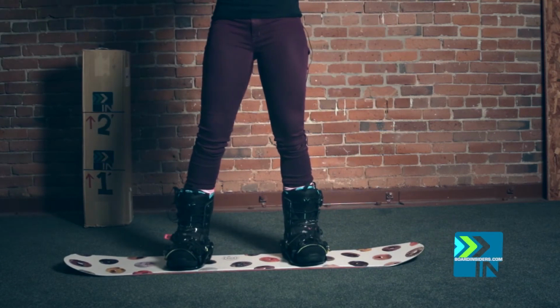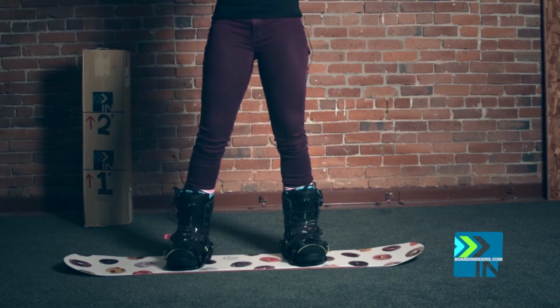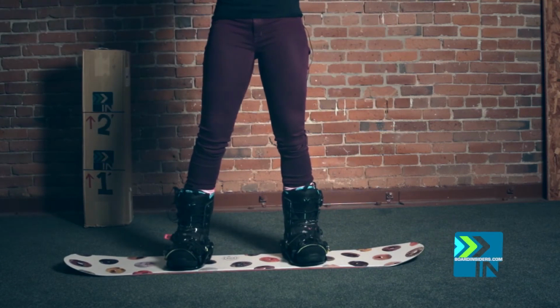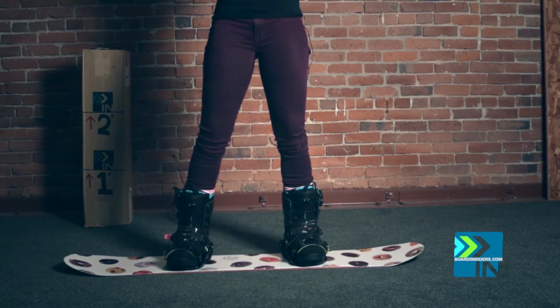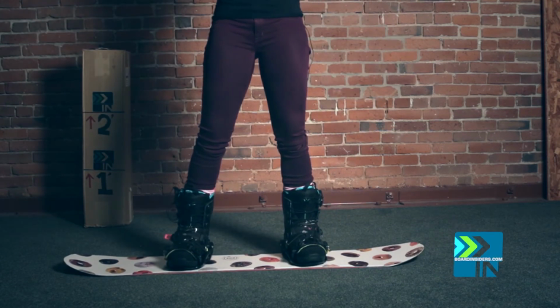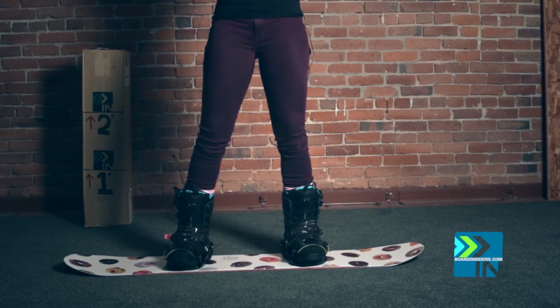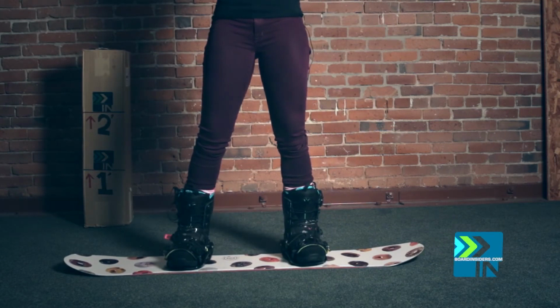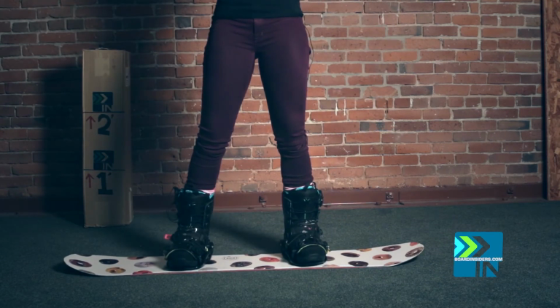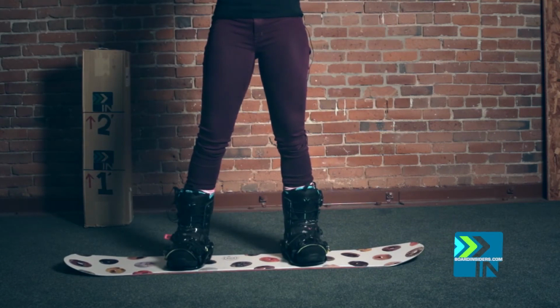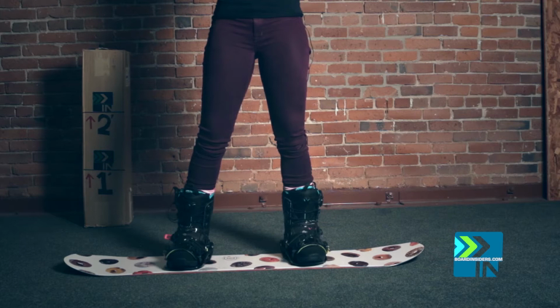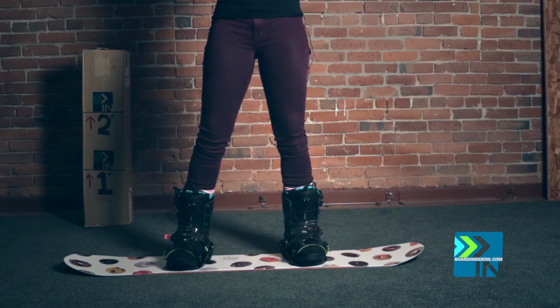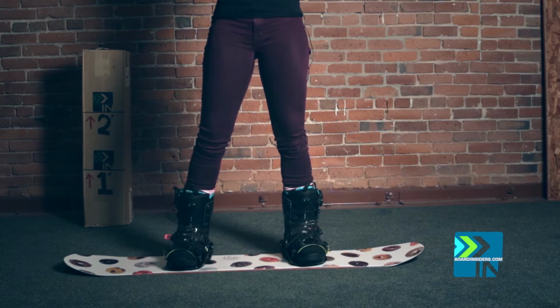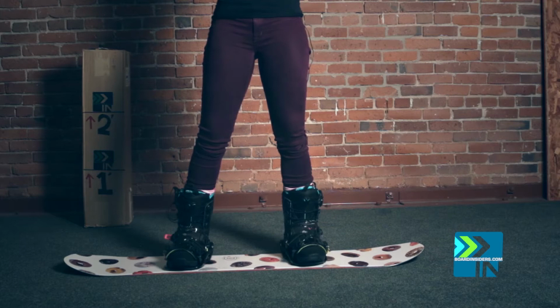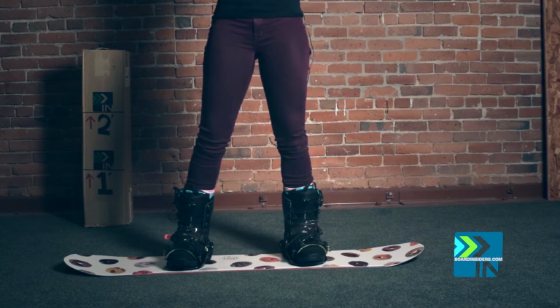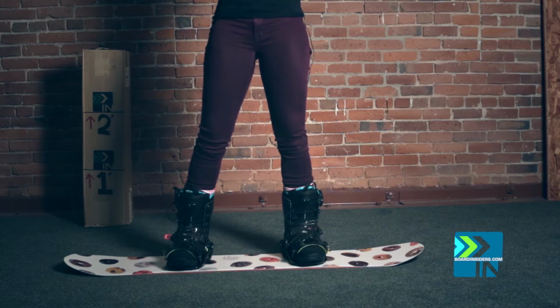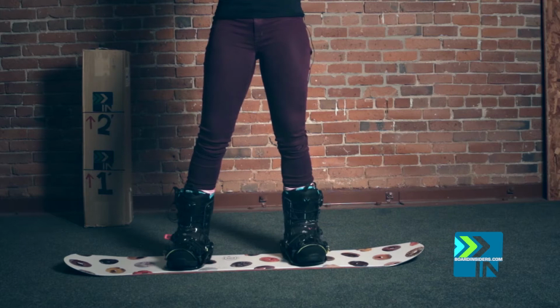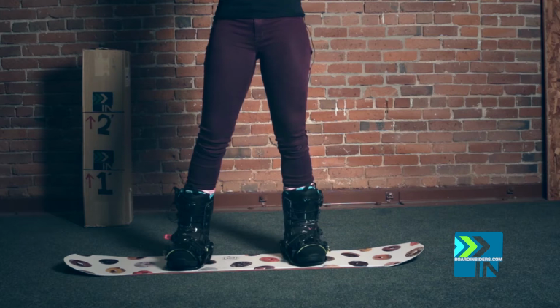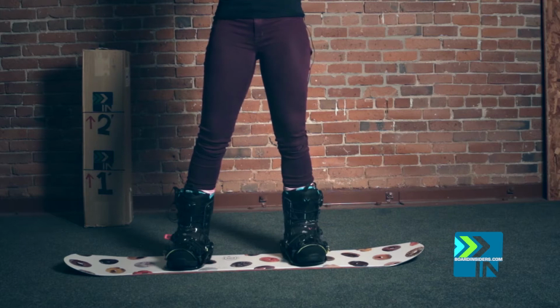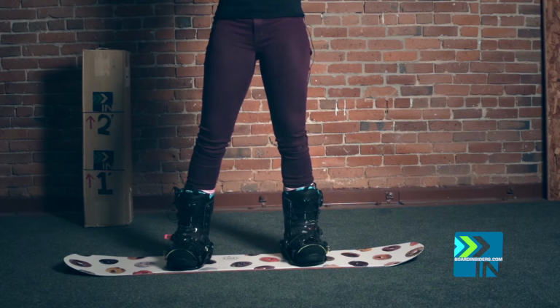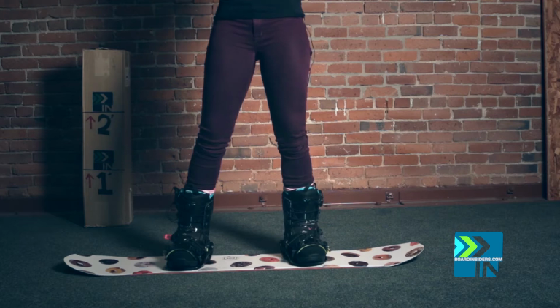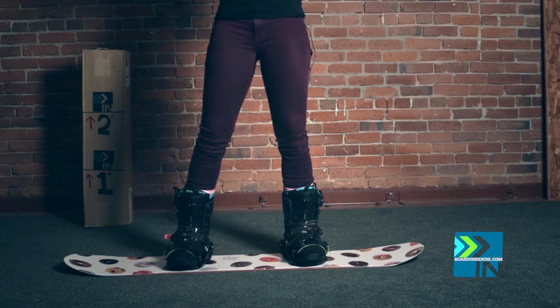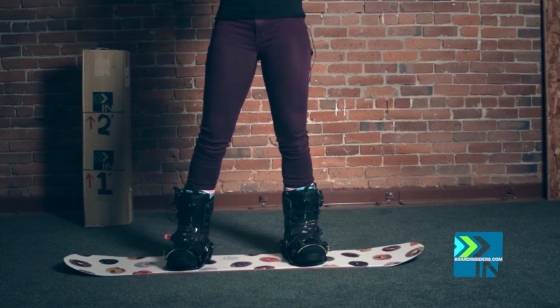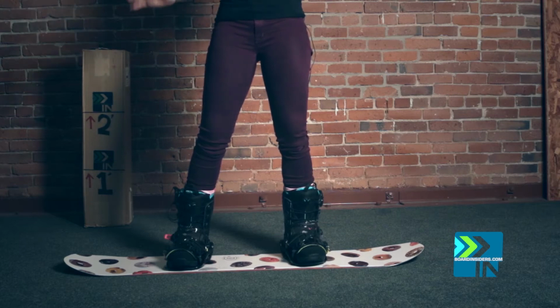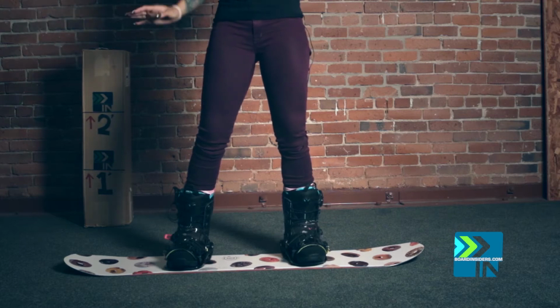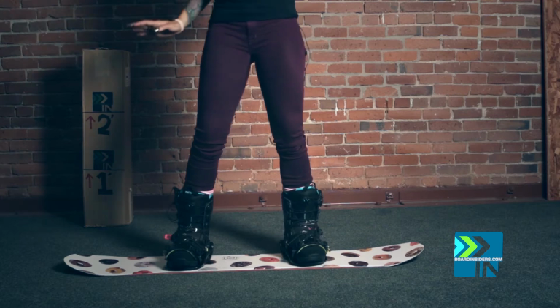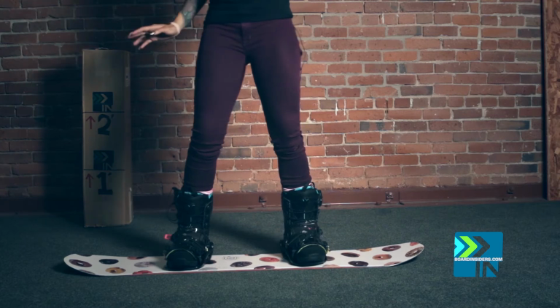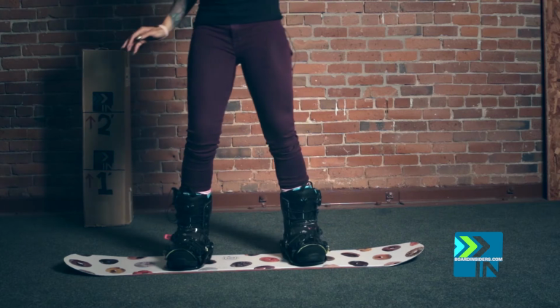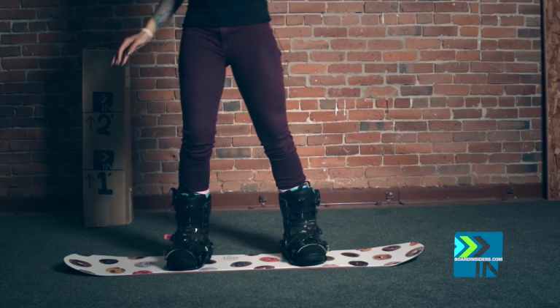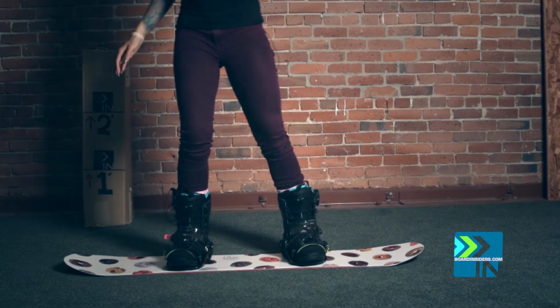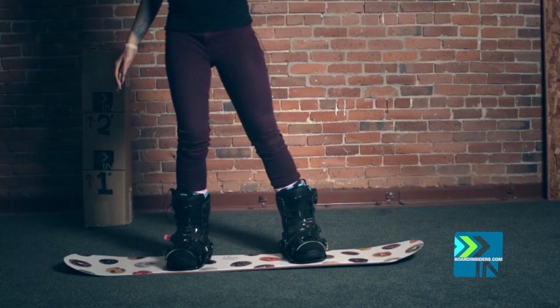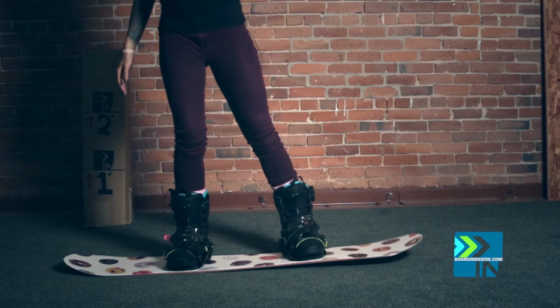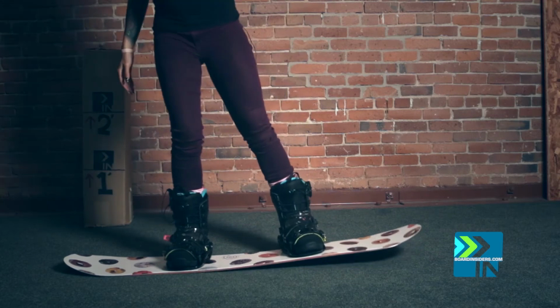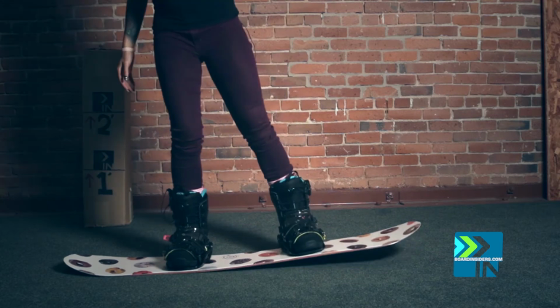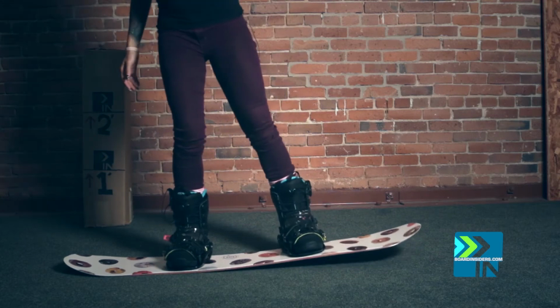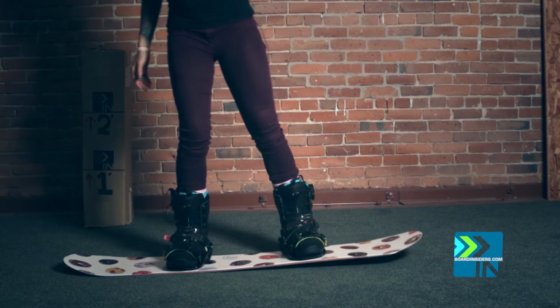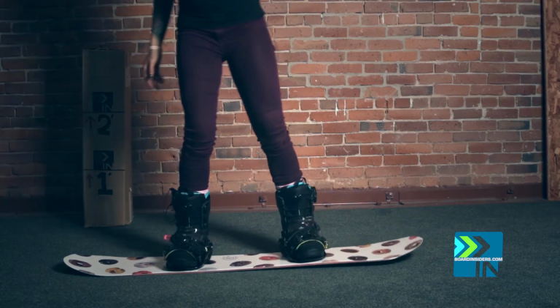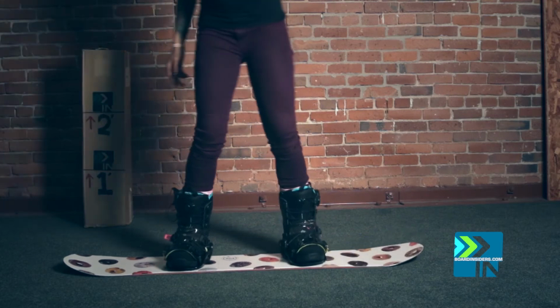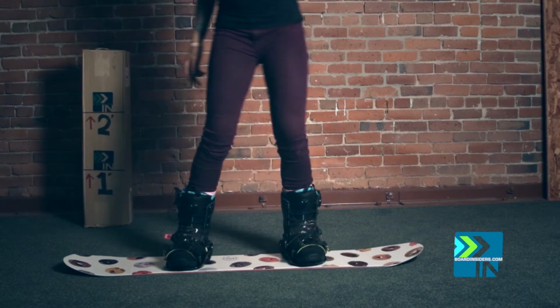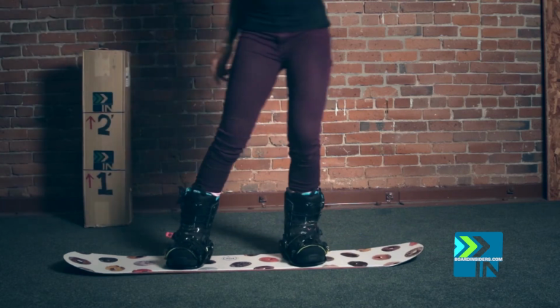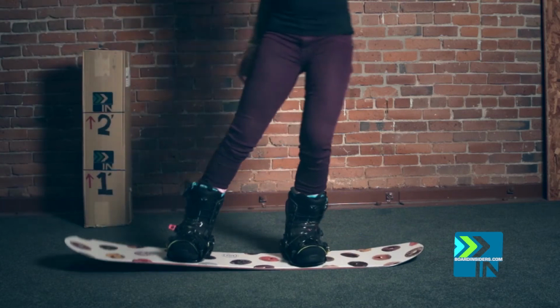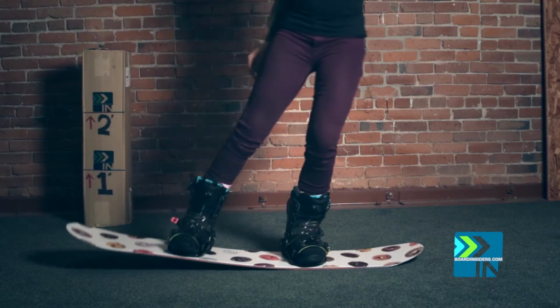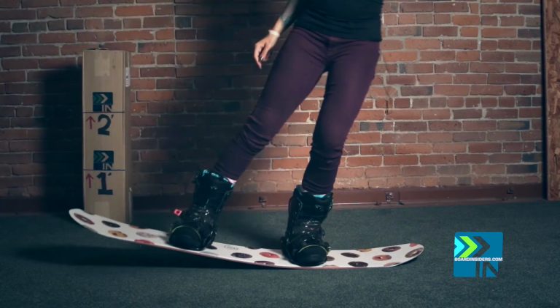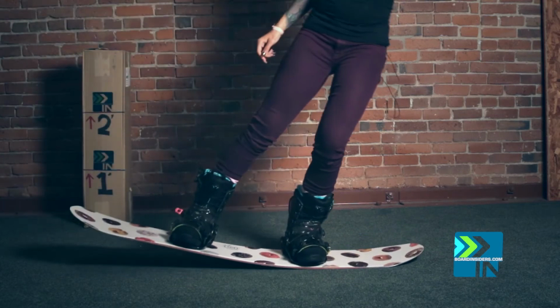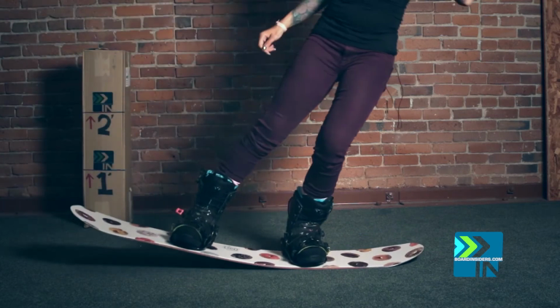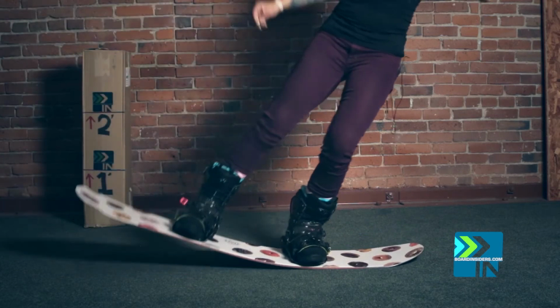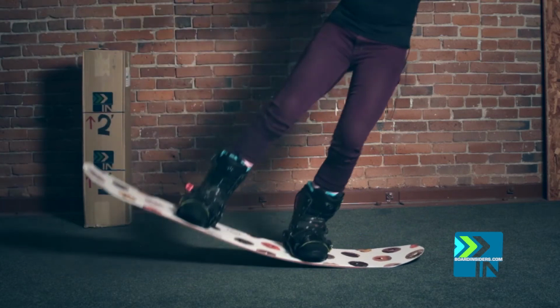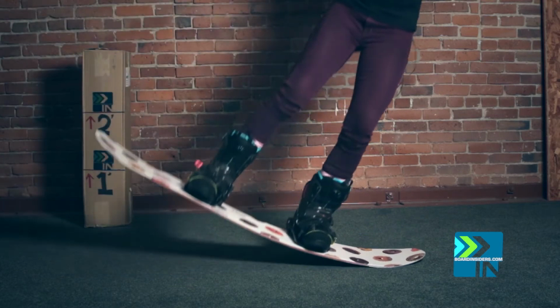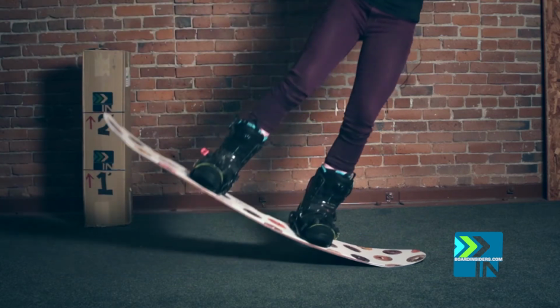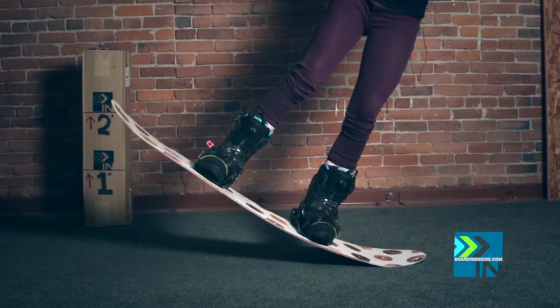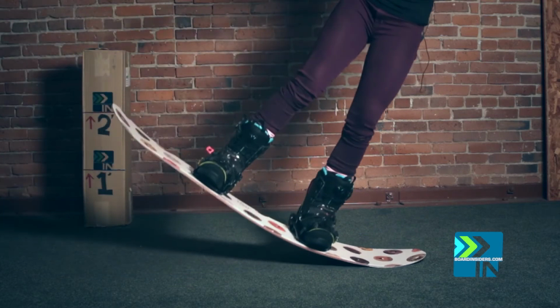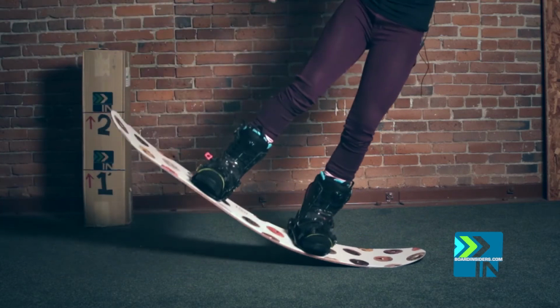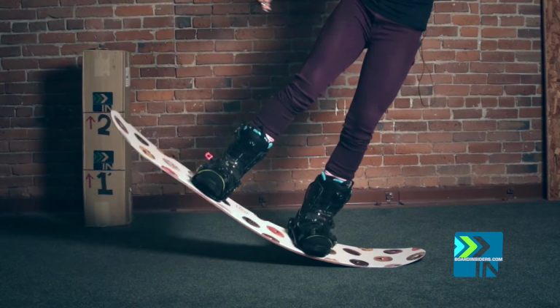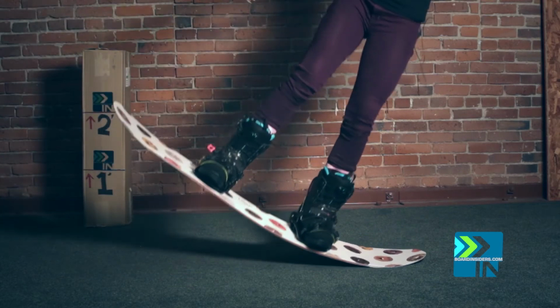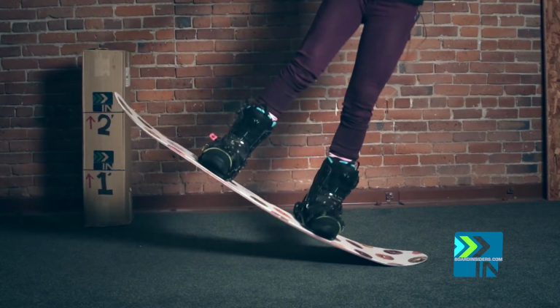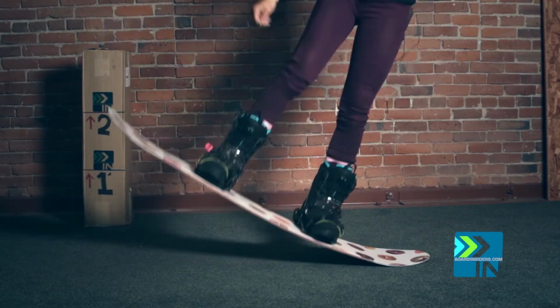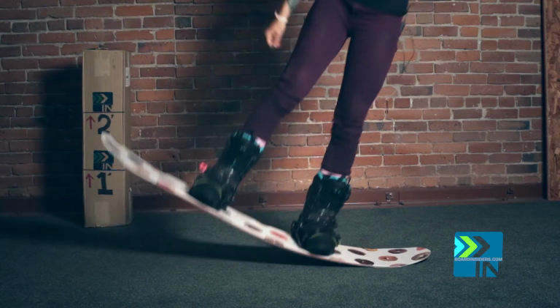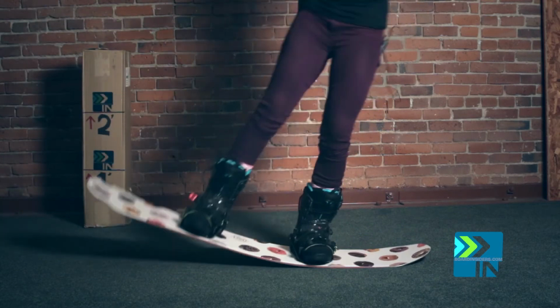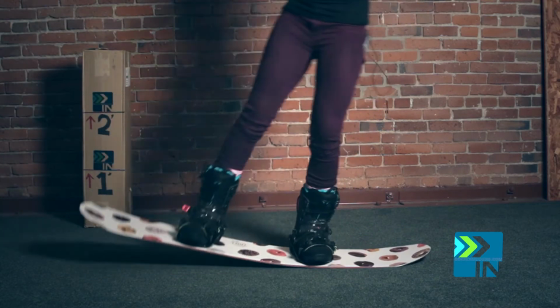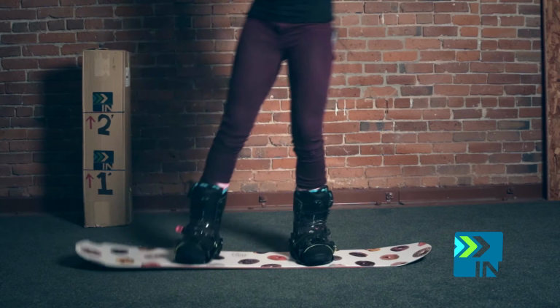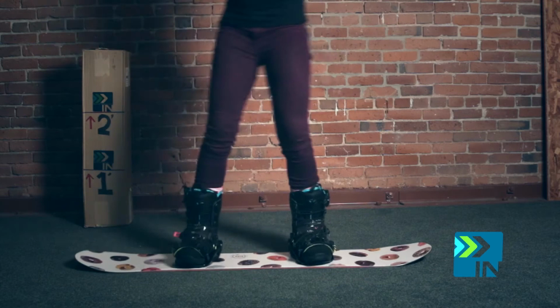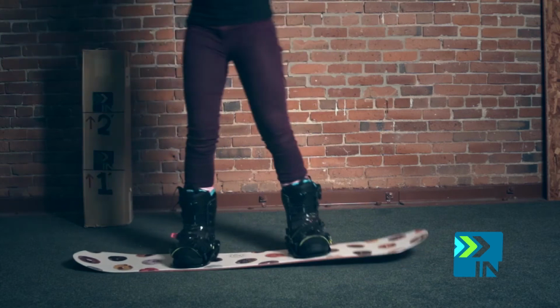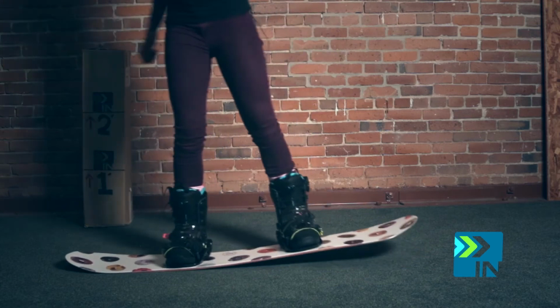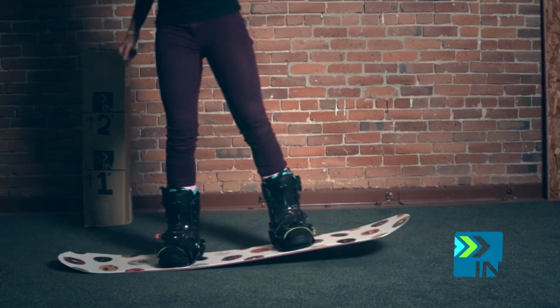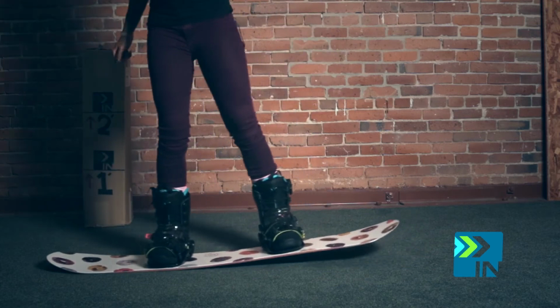I had a blast on it the second time I rode it. Max flex — right there.